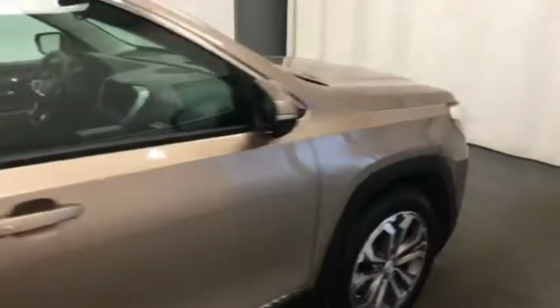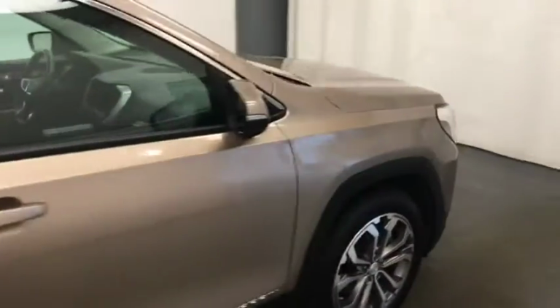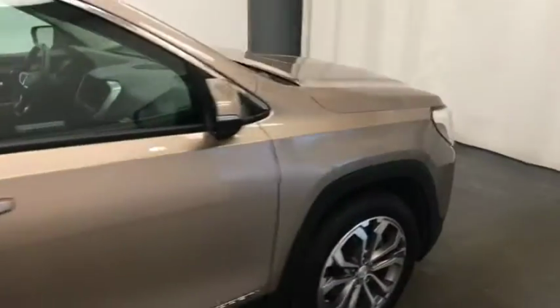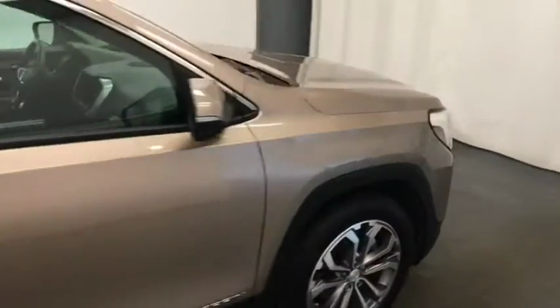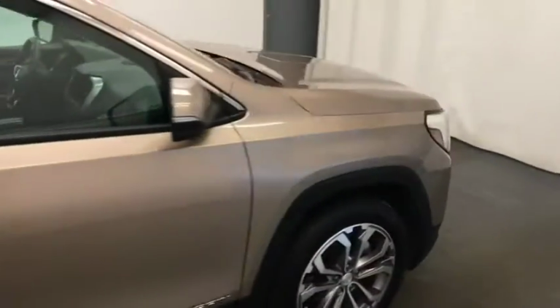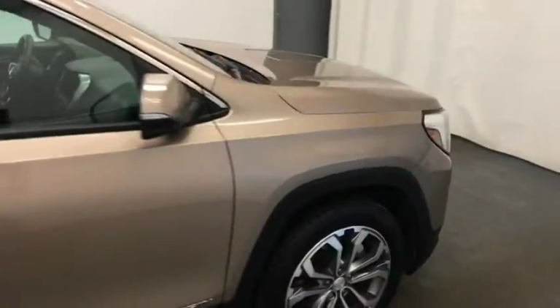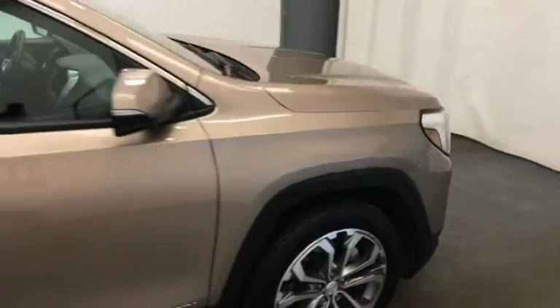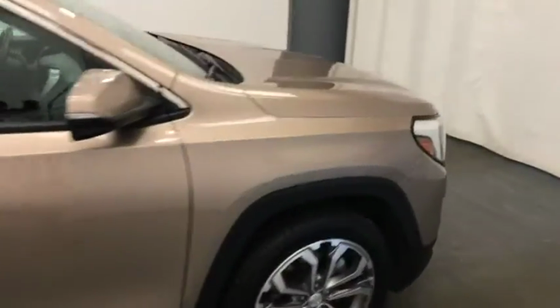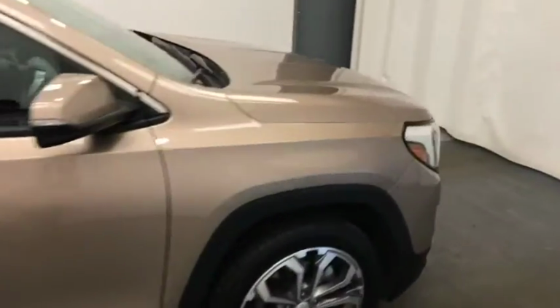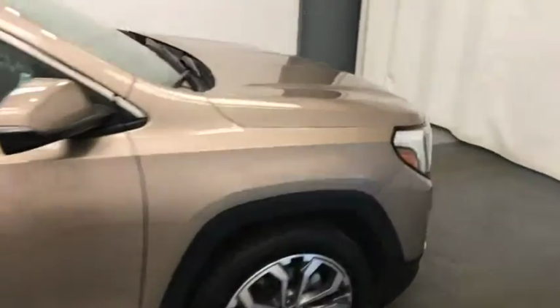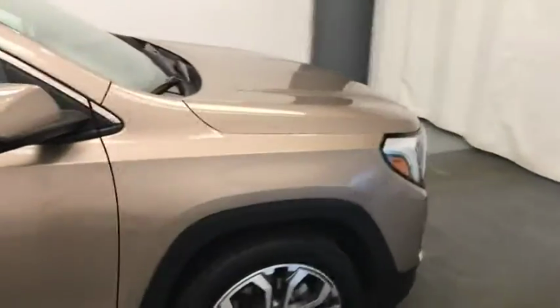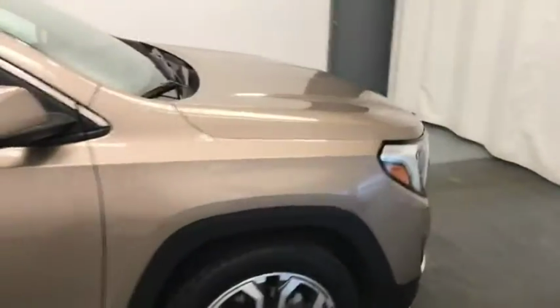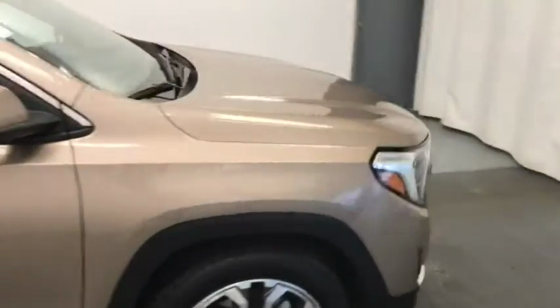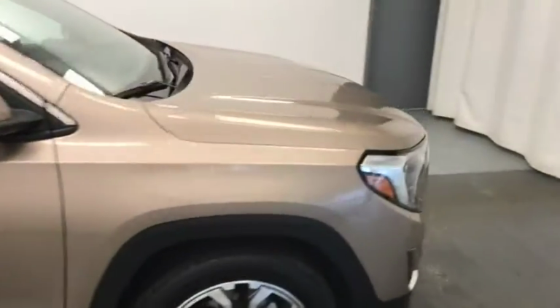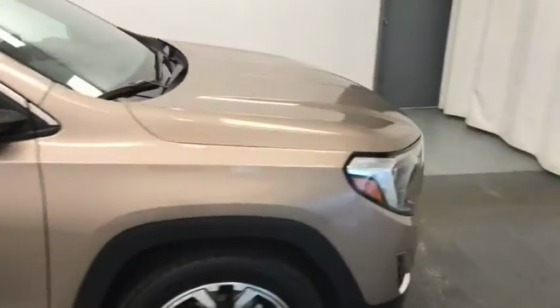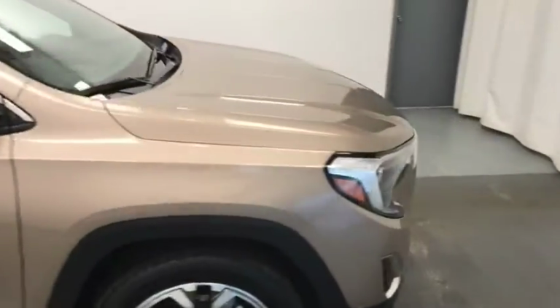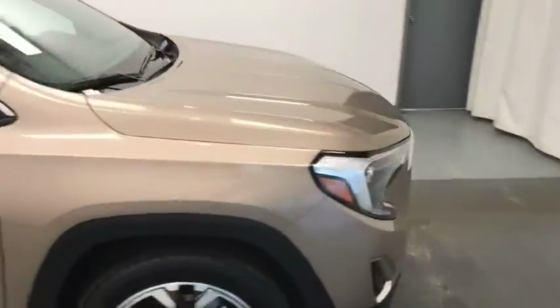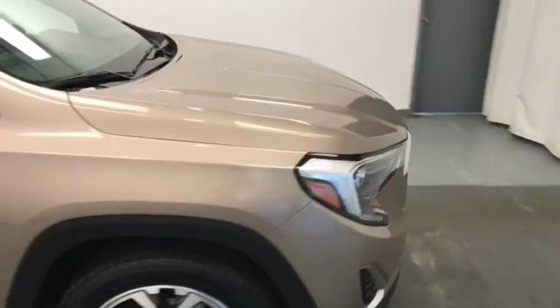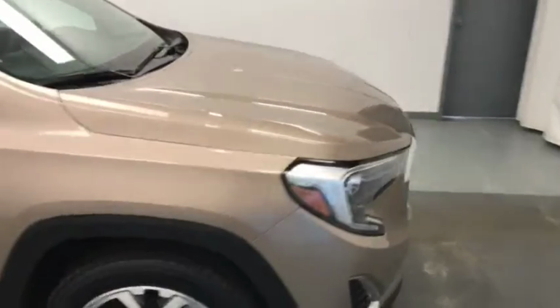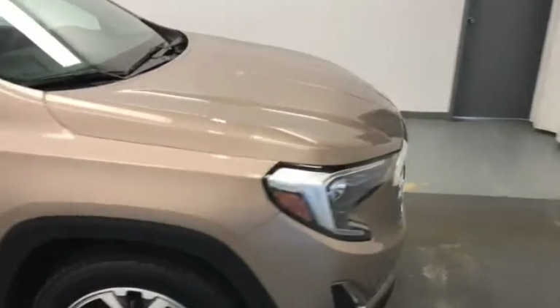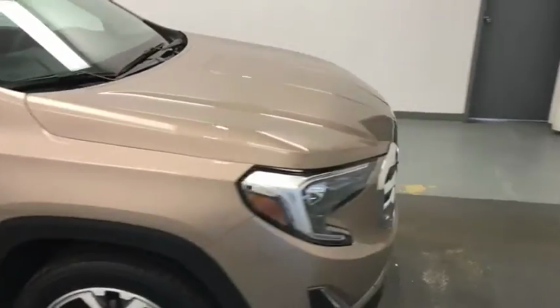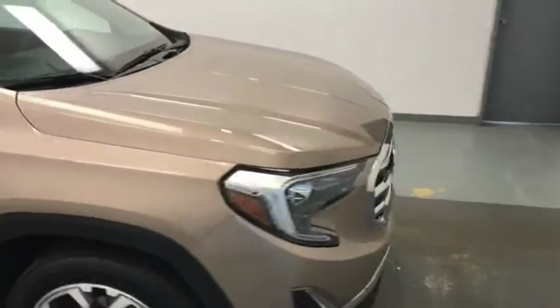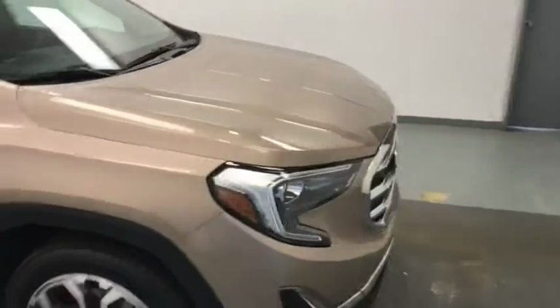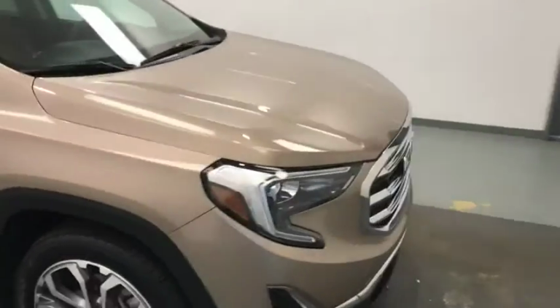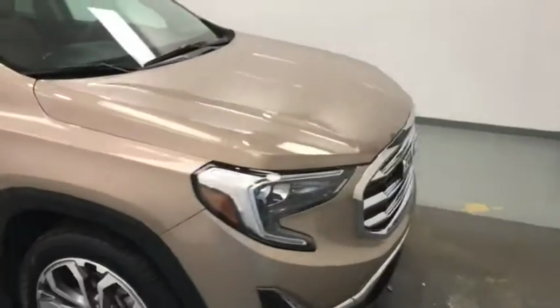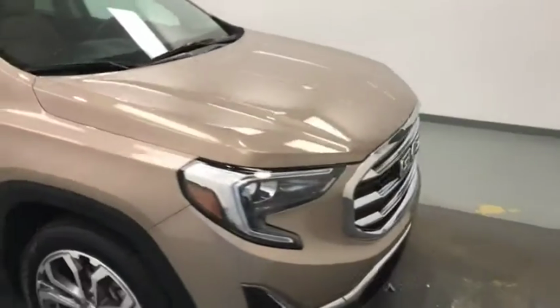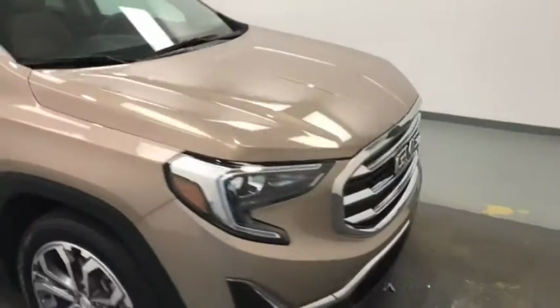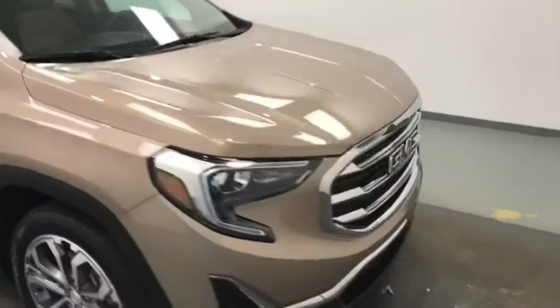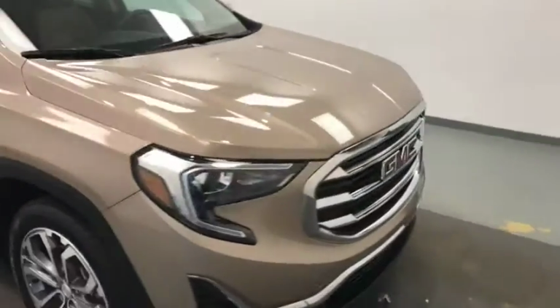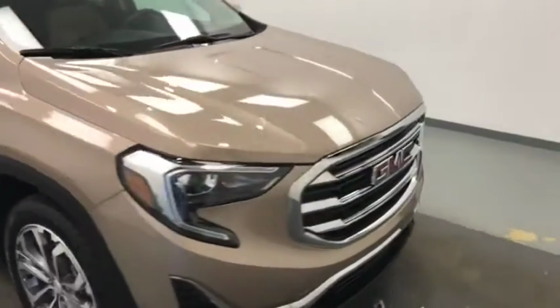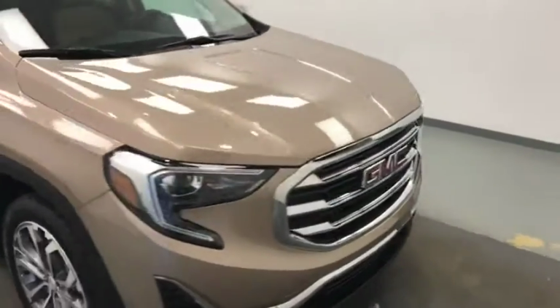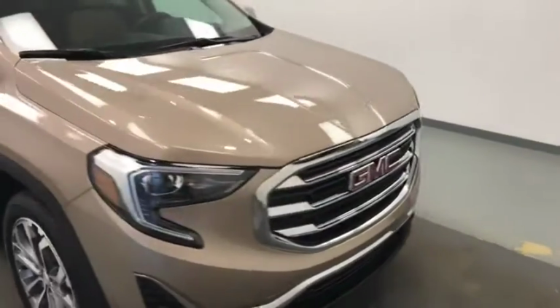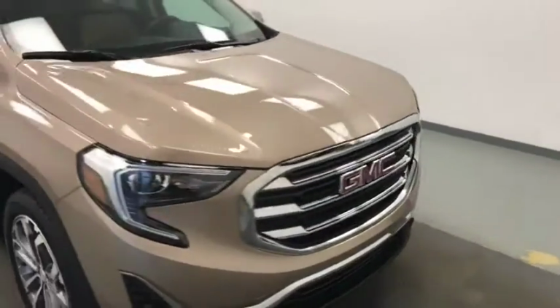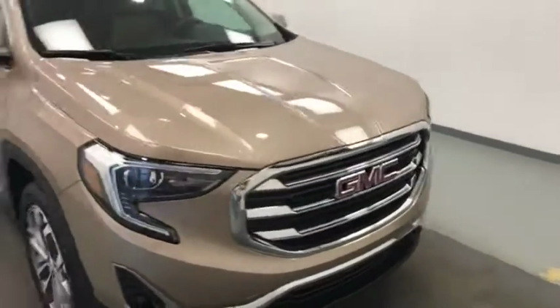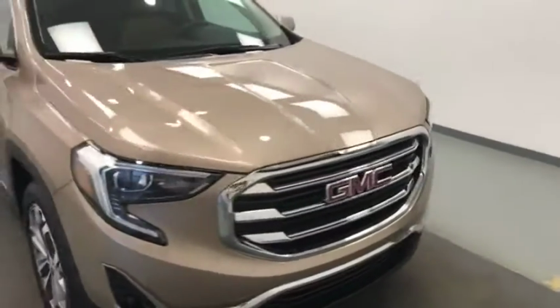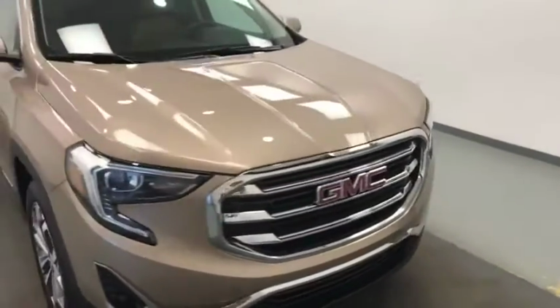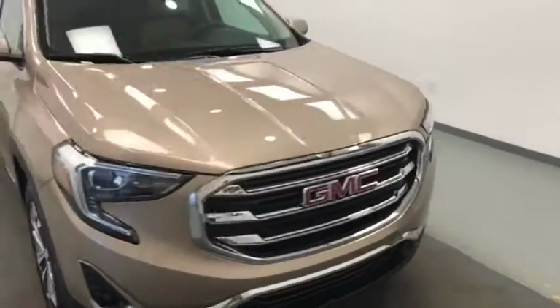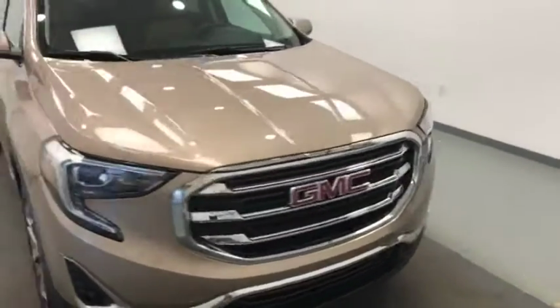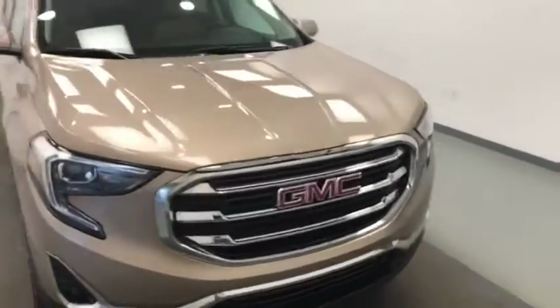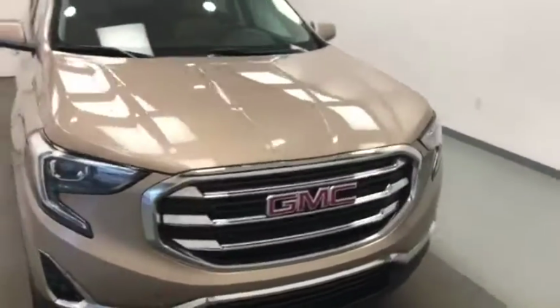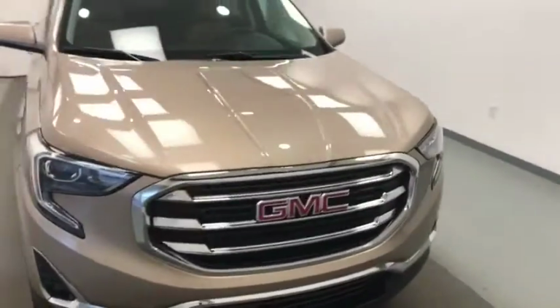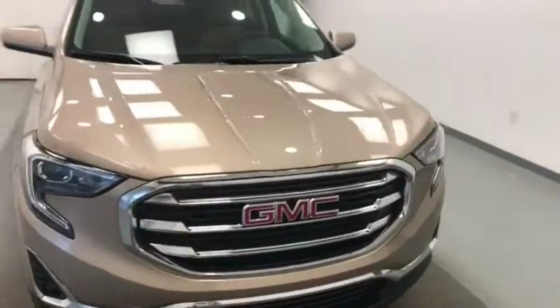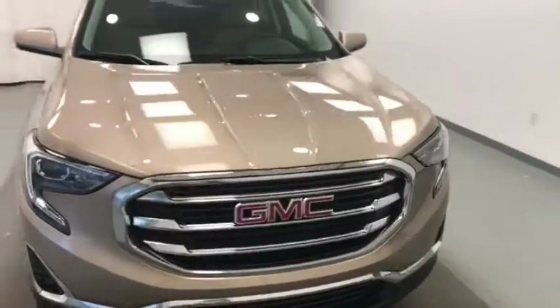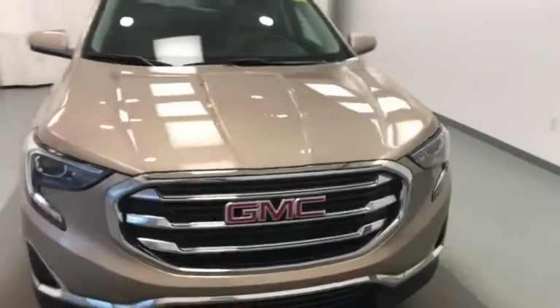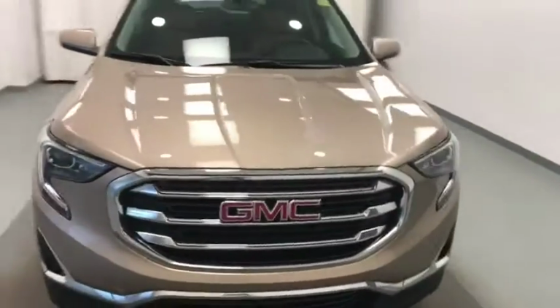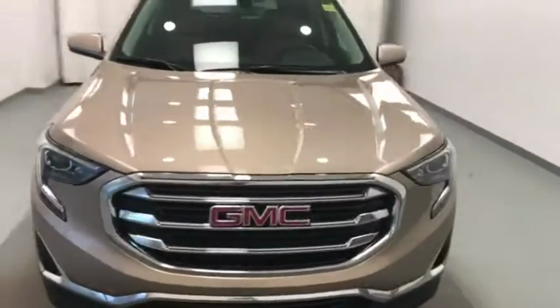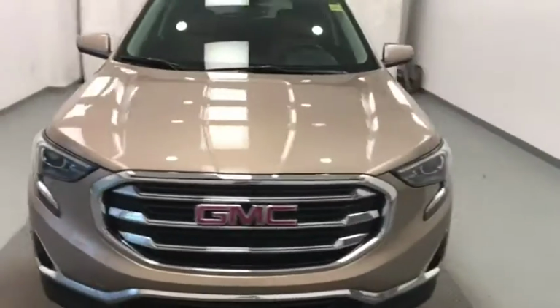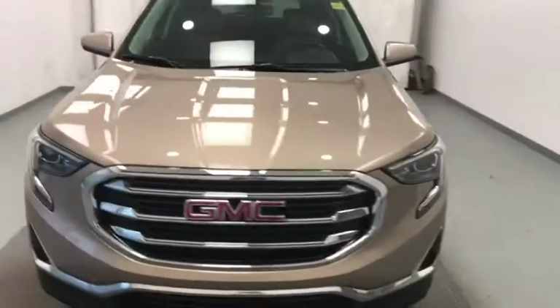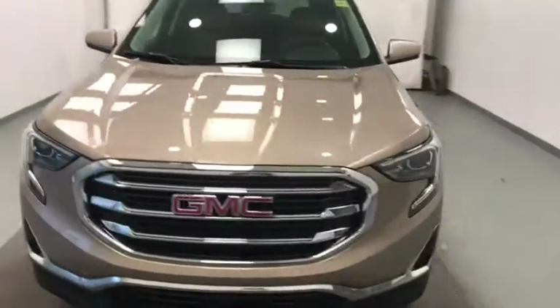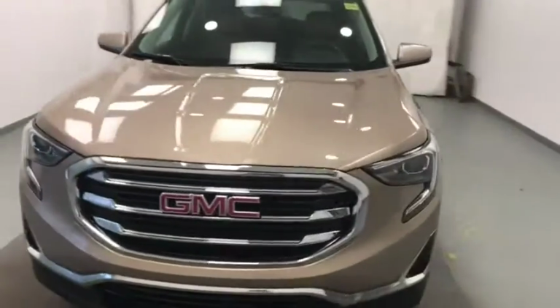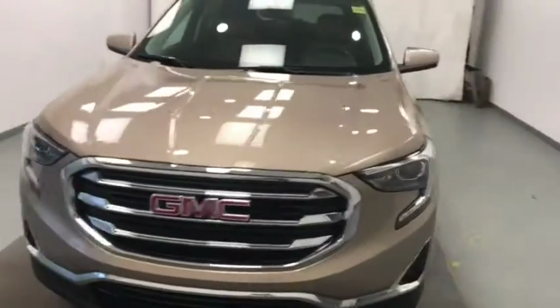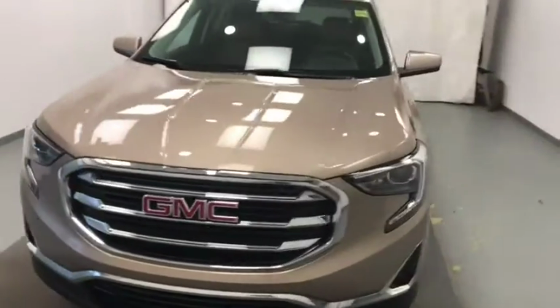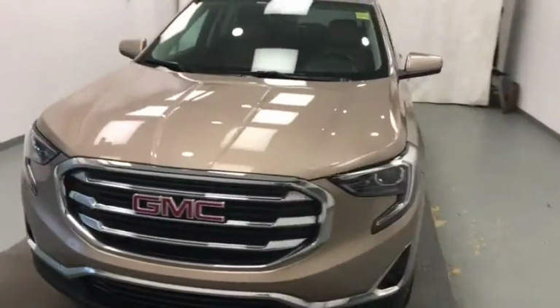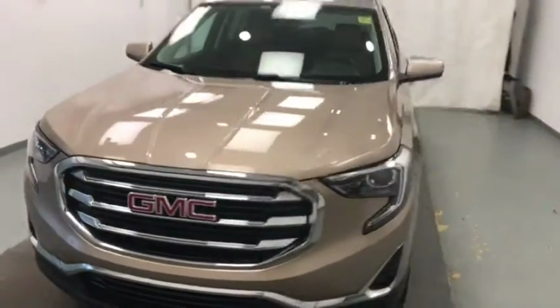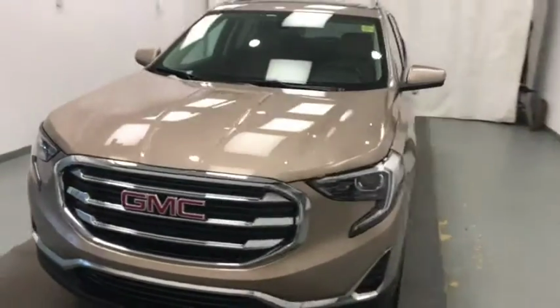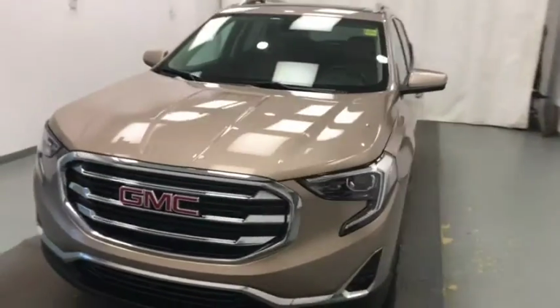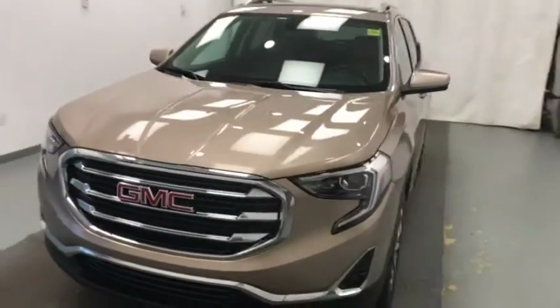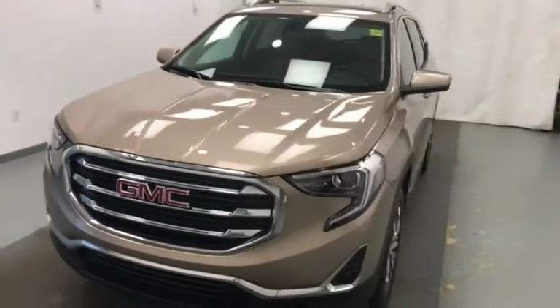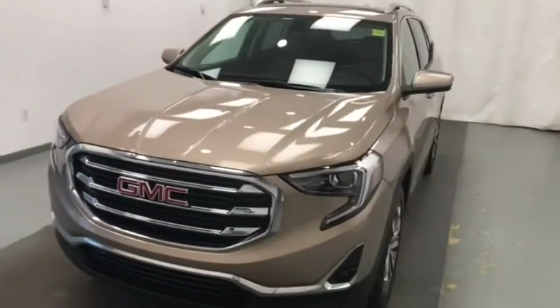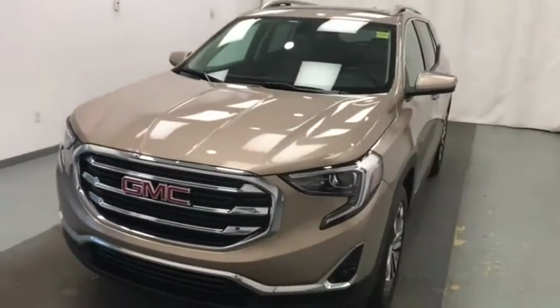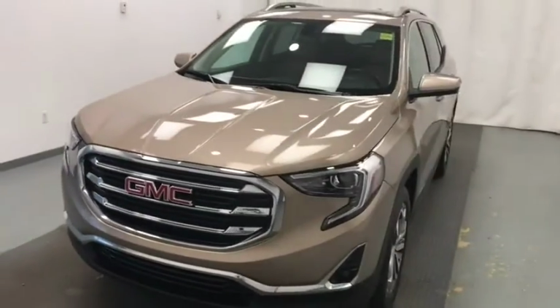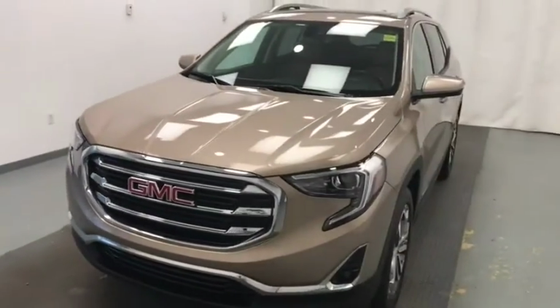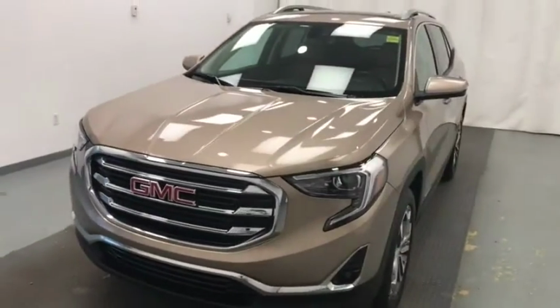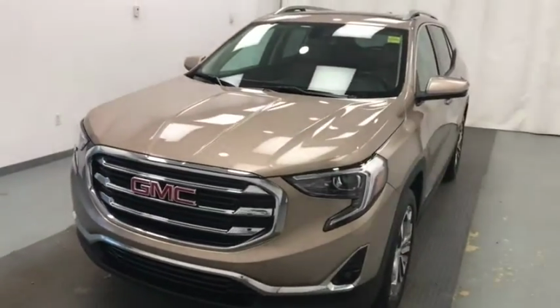Once again, we're reviewing stock number 188687 on a 2018 GMC Terrain. Our exterior color is copper.